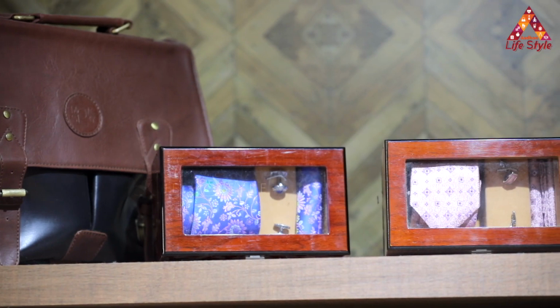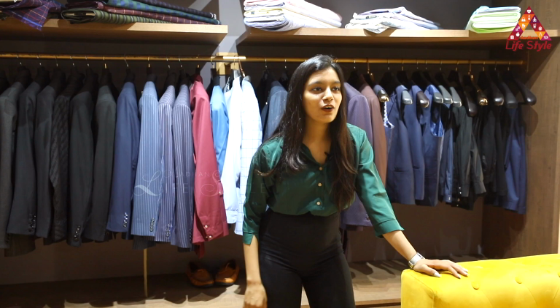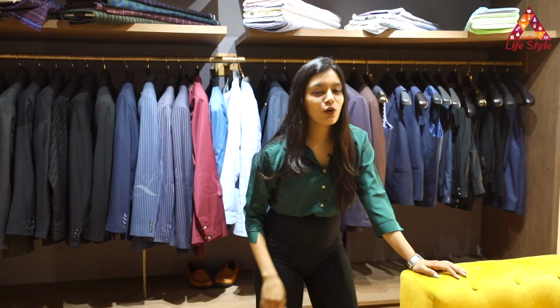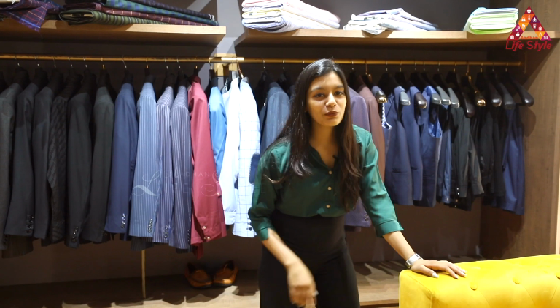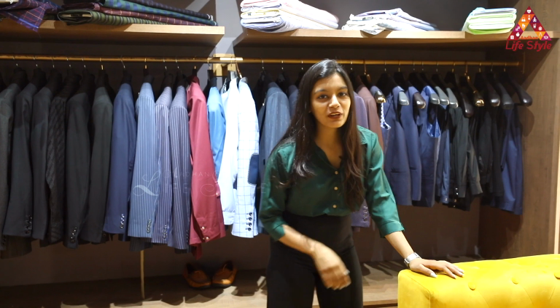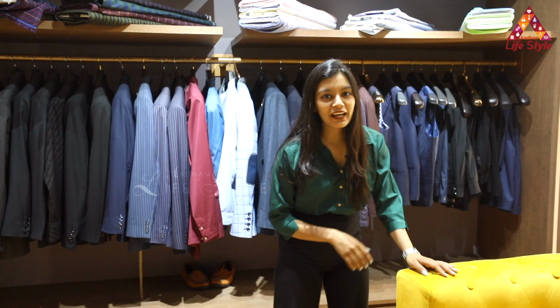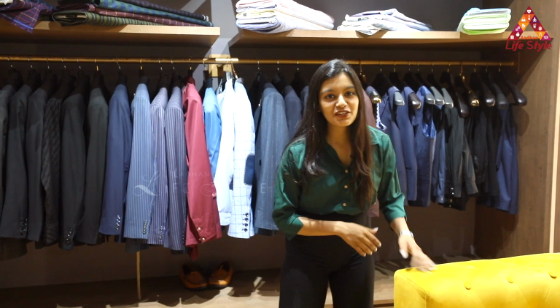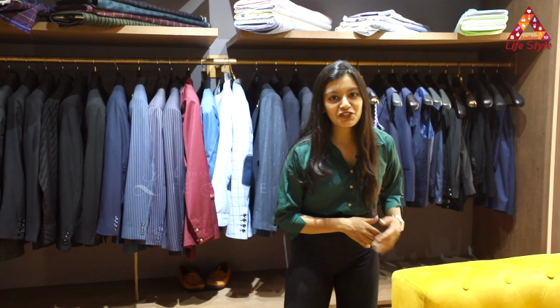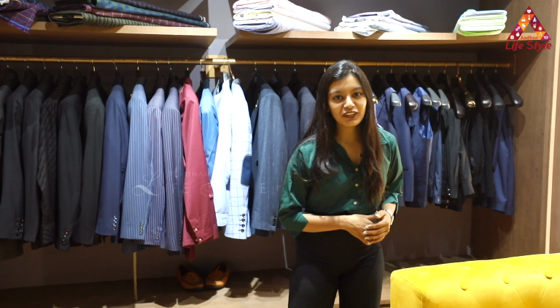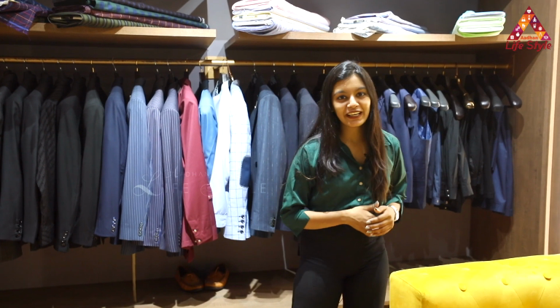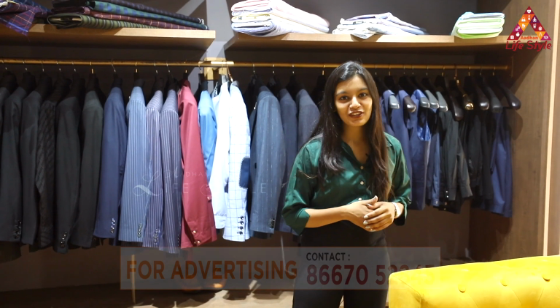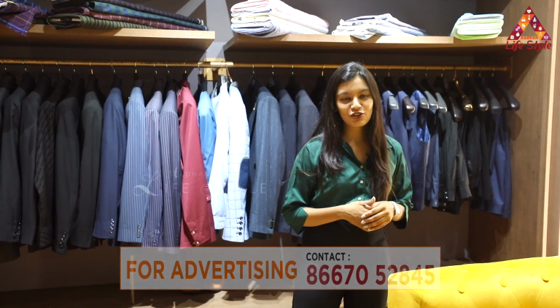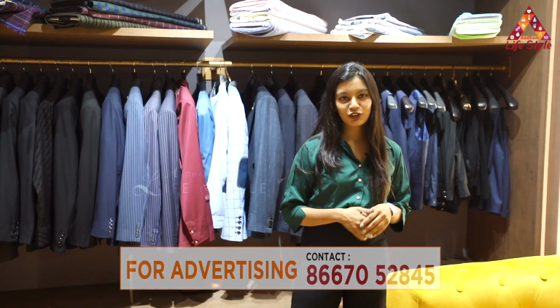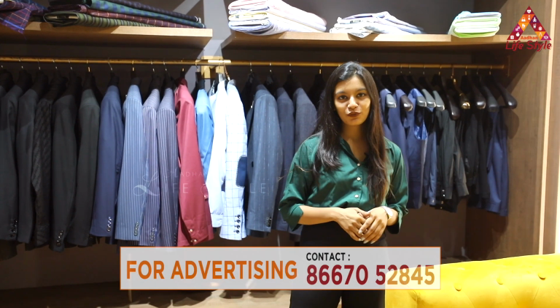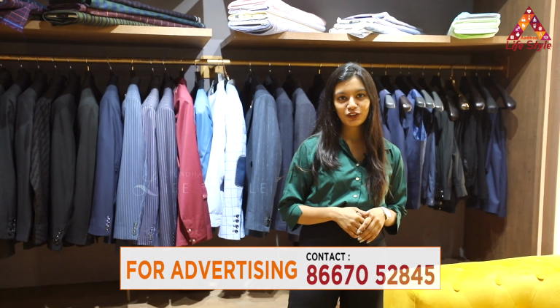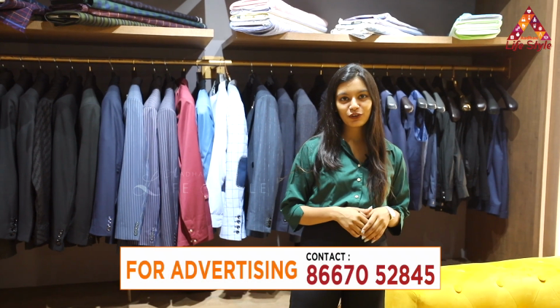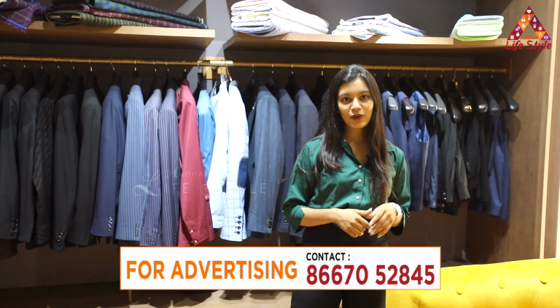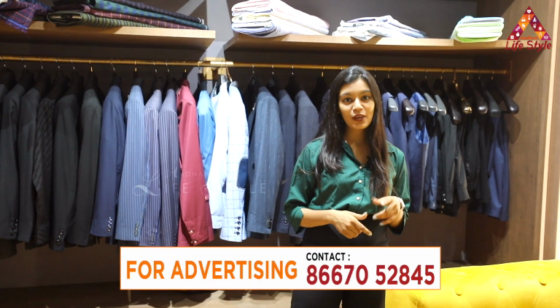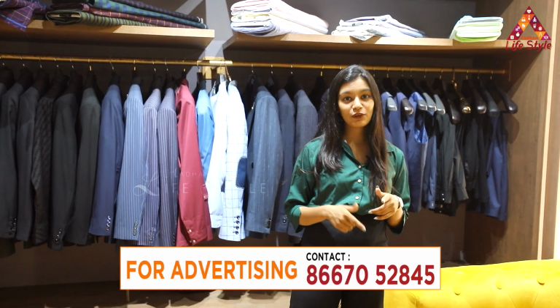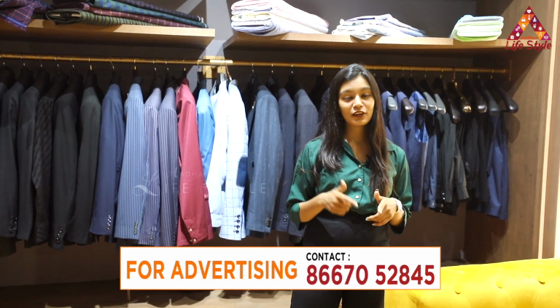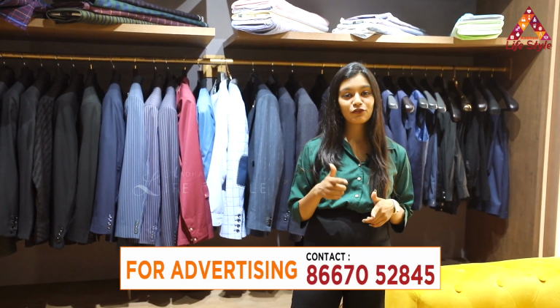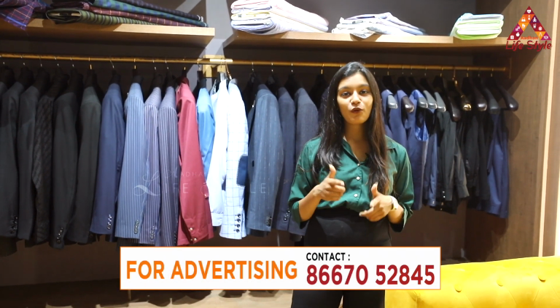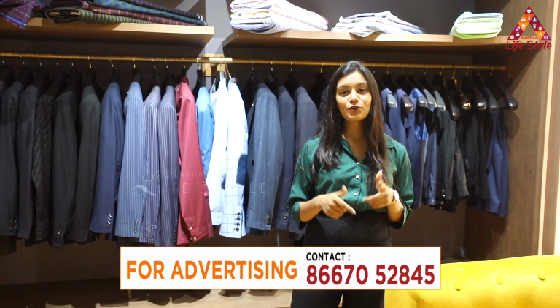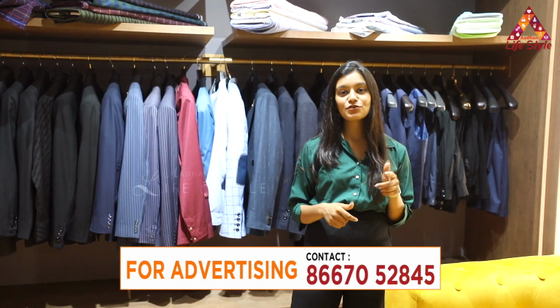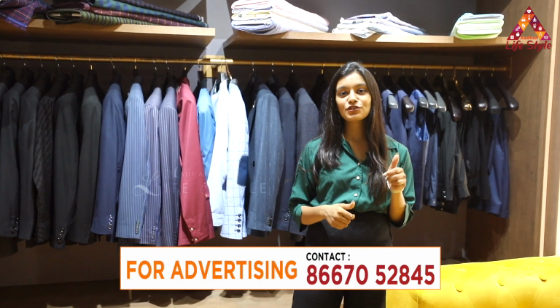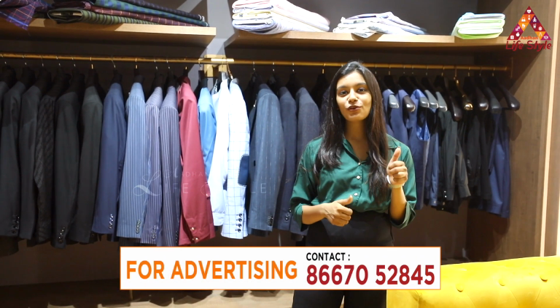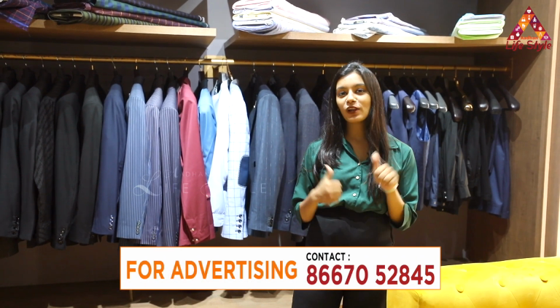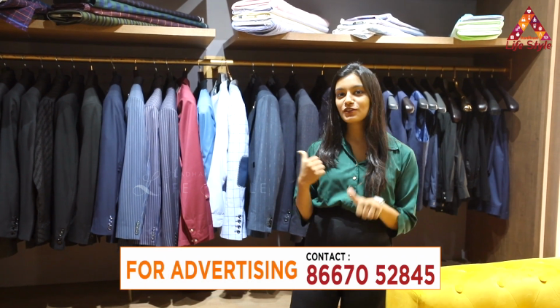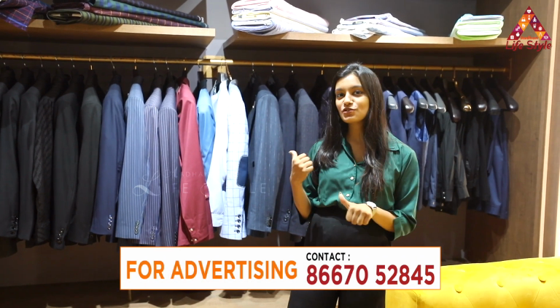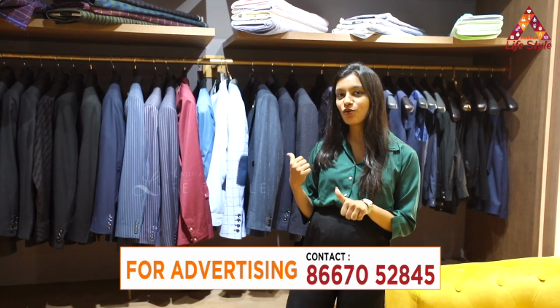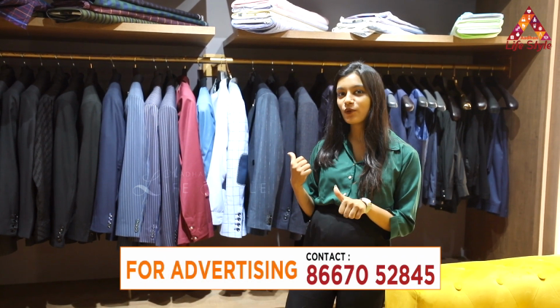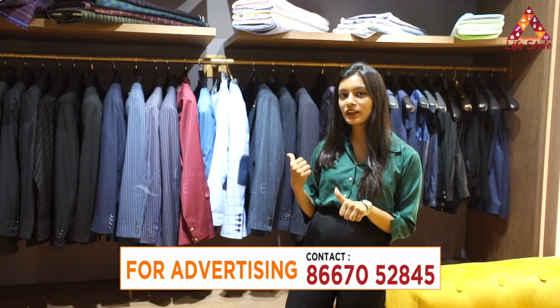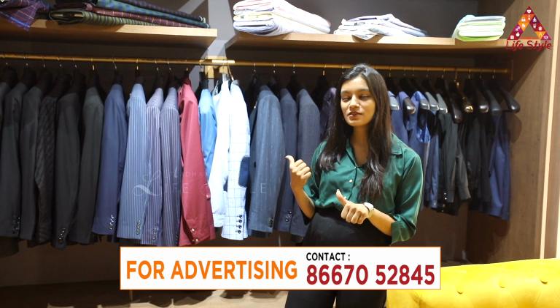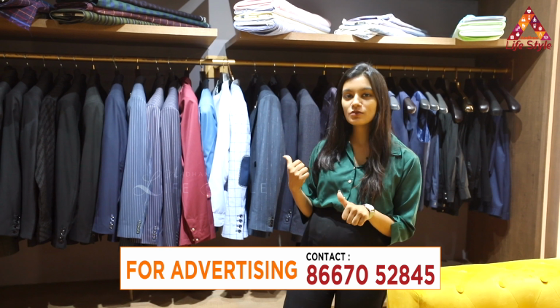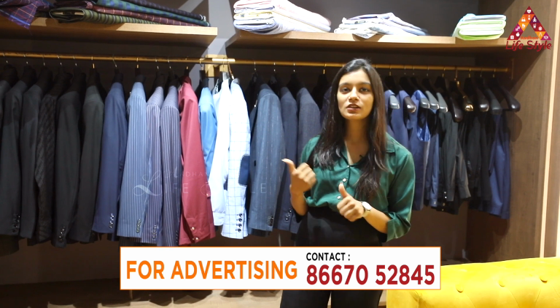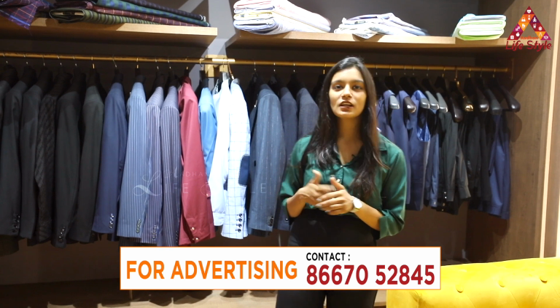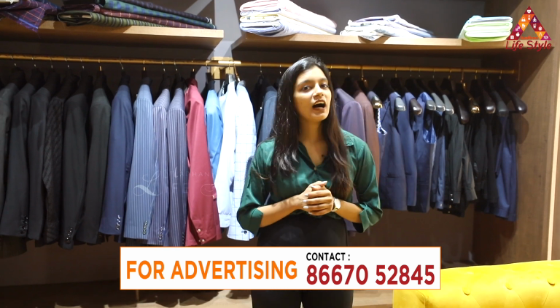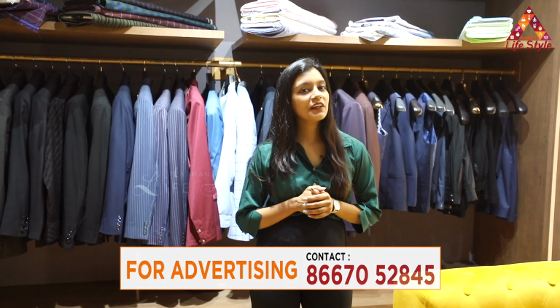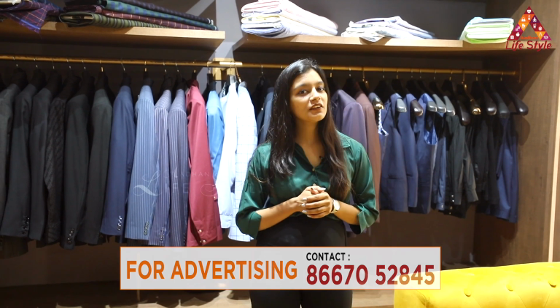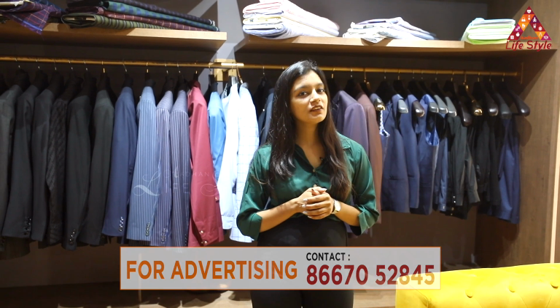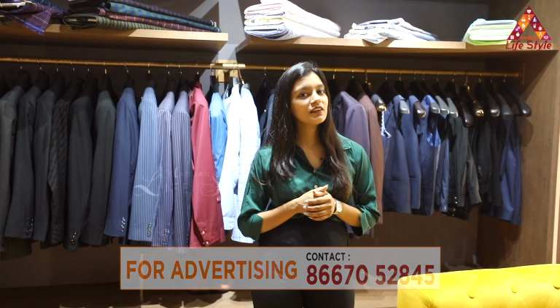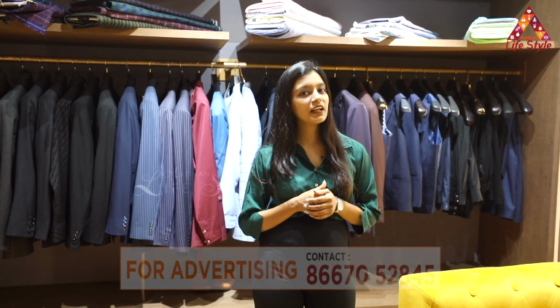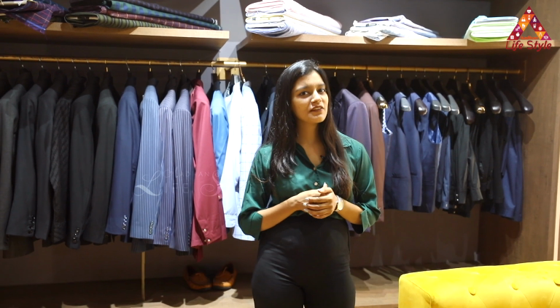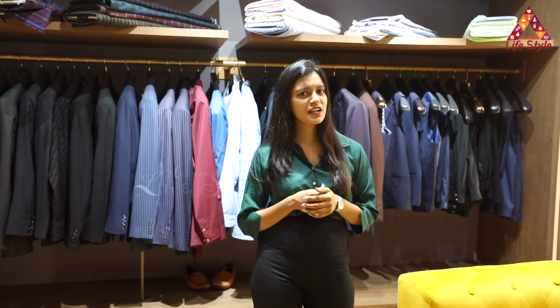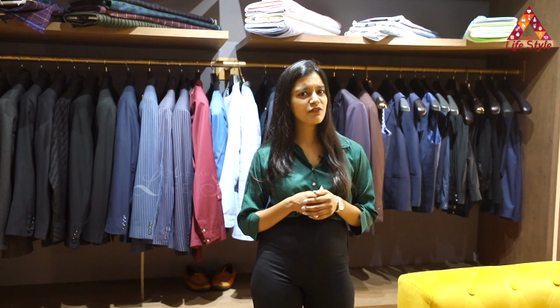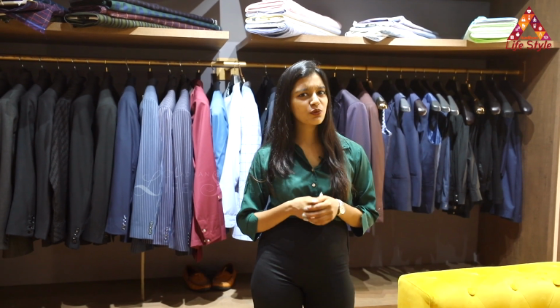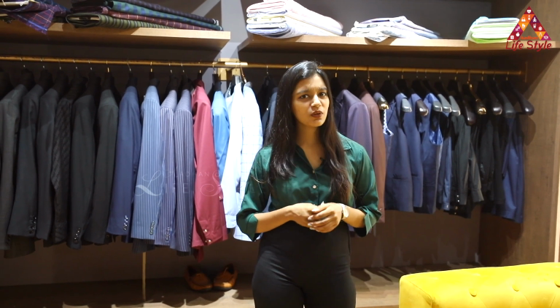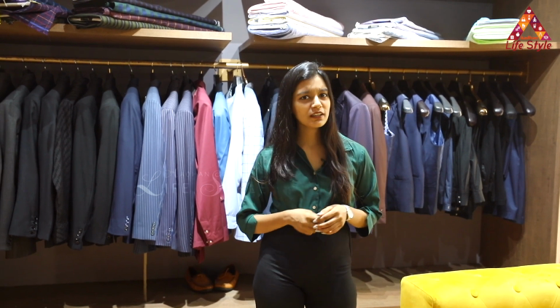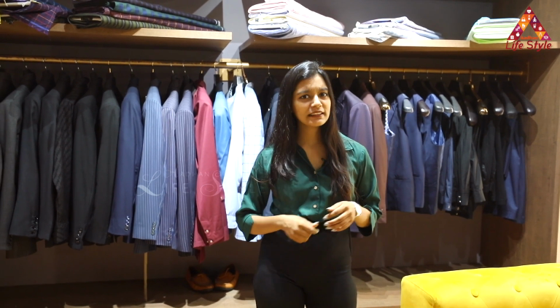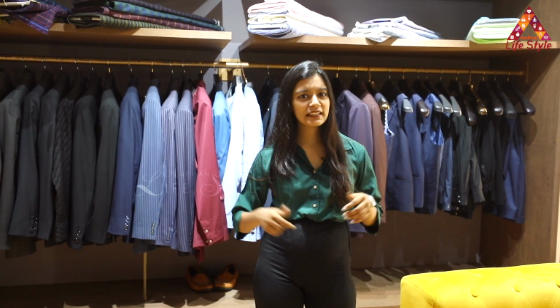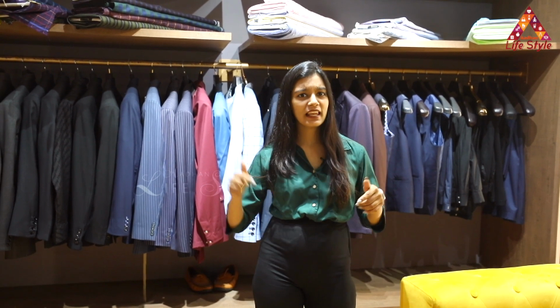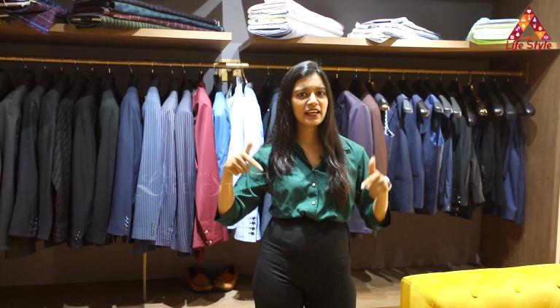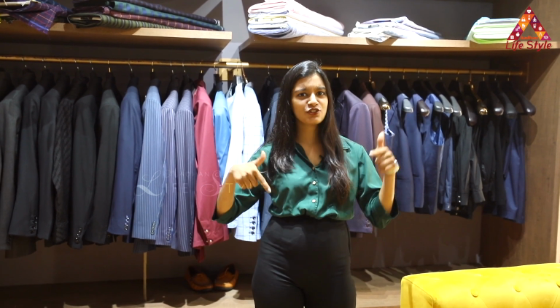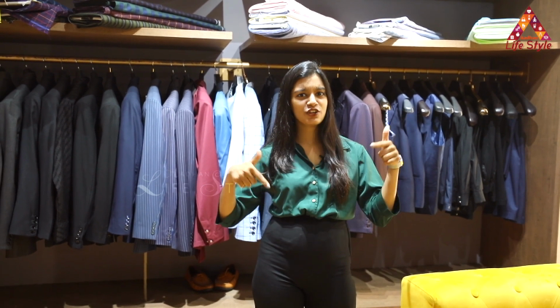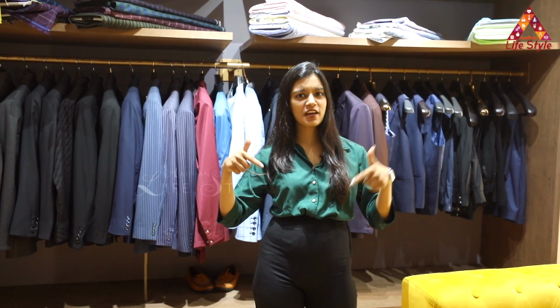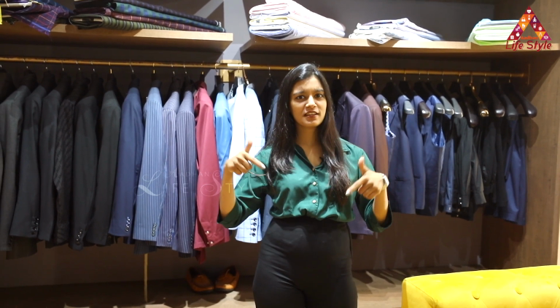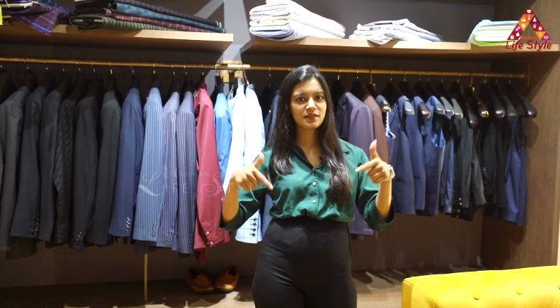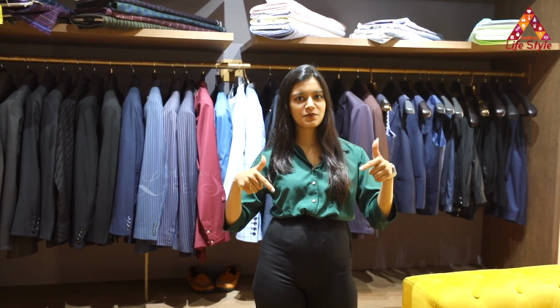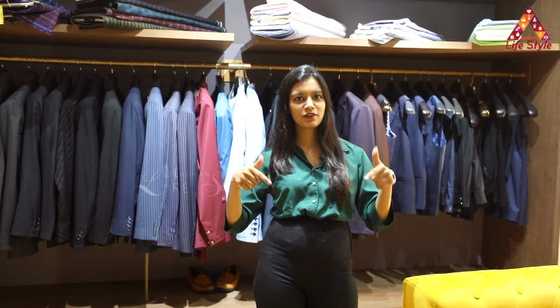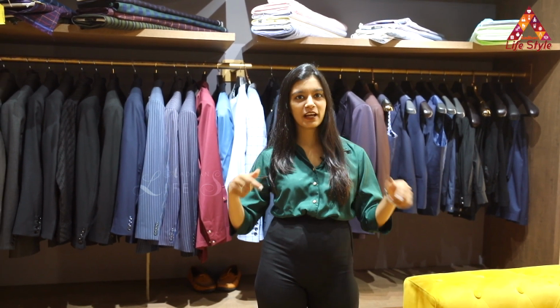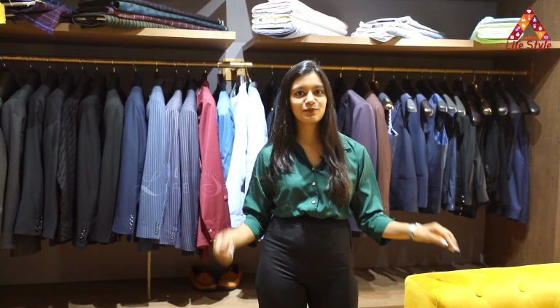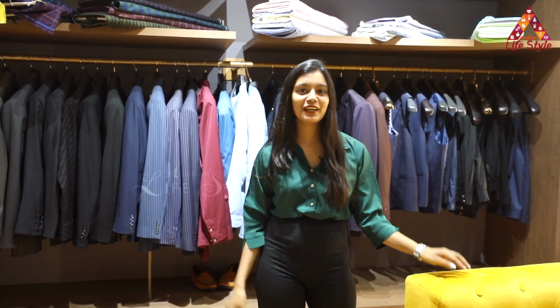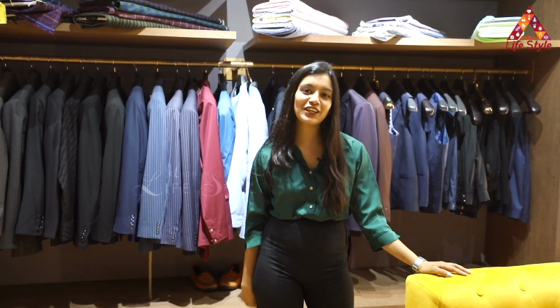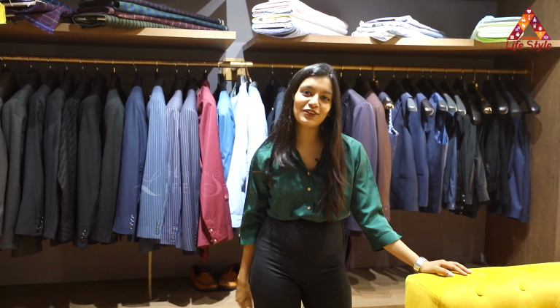Hope you guys really enjoyed the video and looking forward to seeing you all at the store very soon. Aadhan Lifestyle viewers, like, share and subscribe. Thank you!